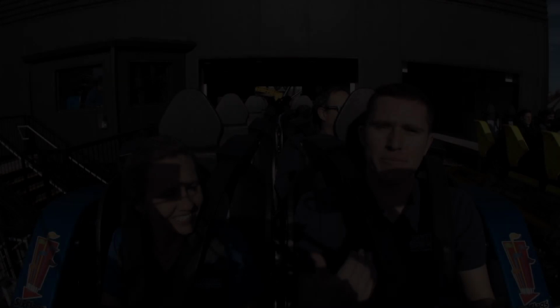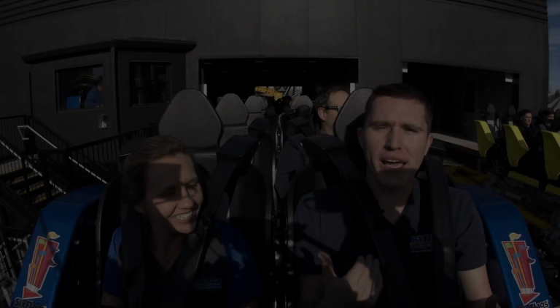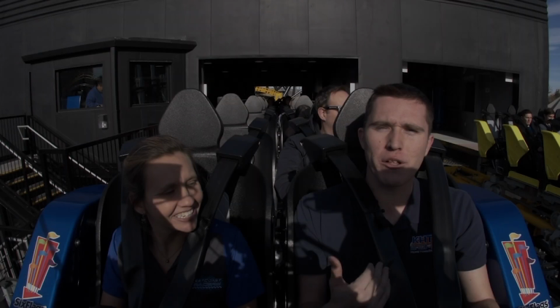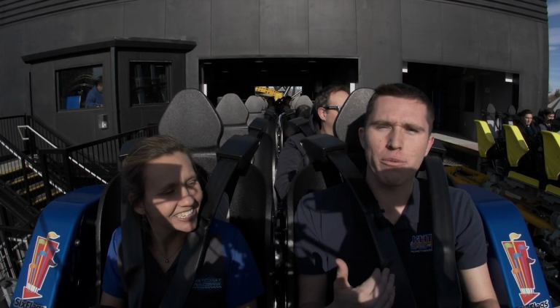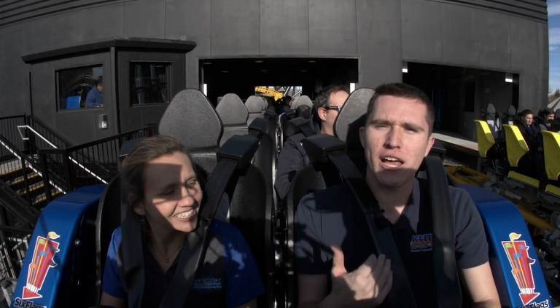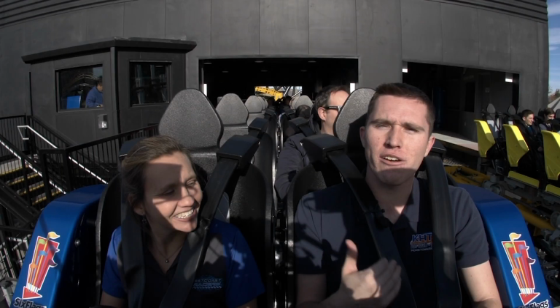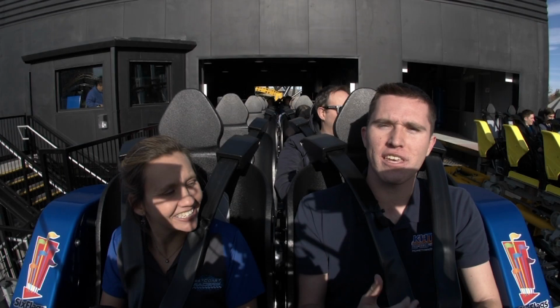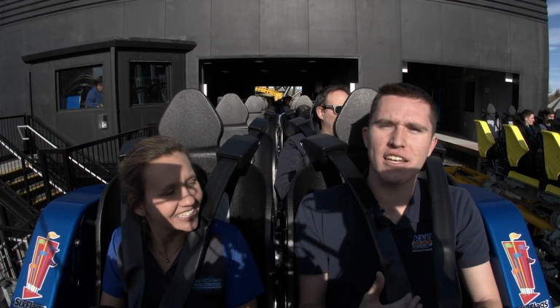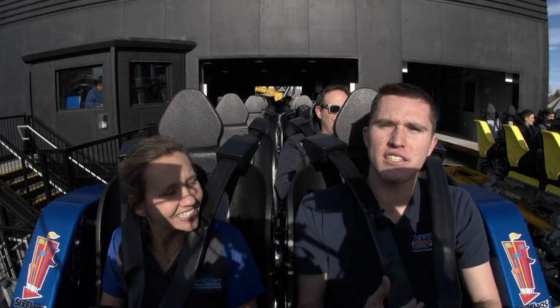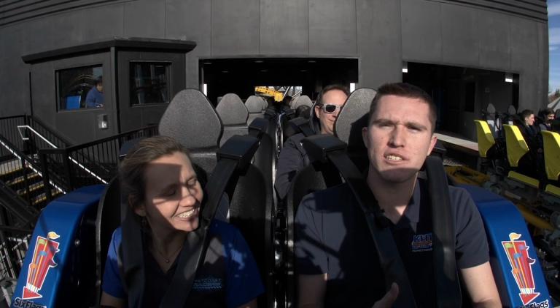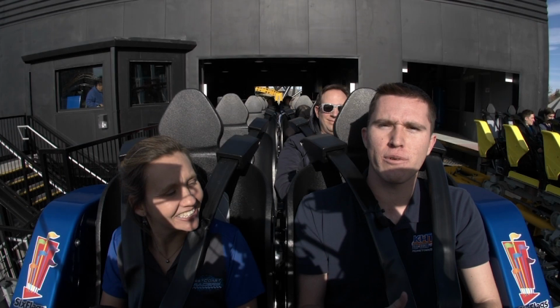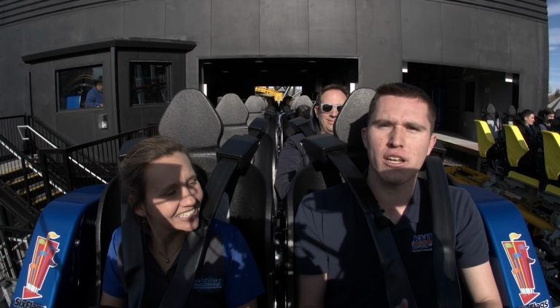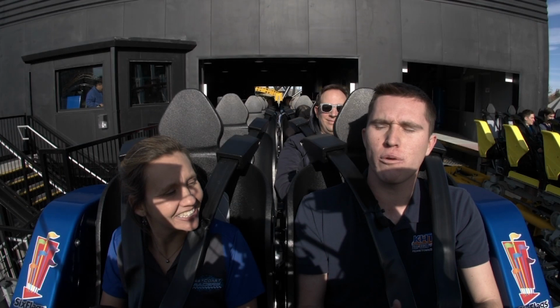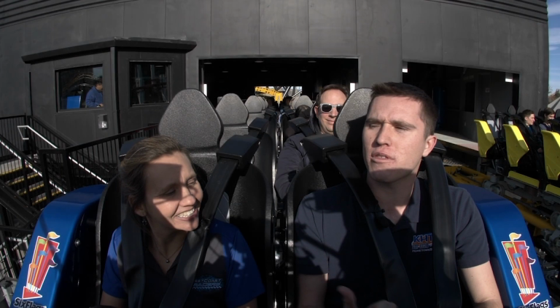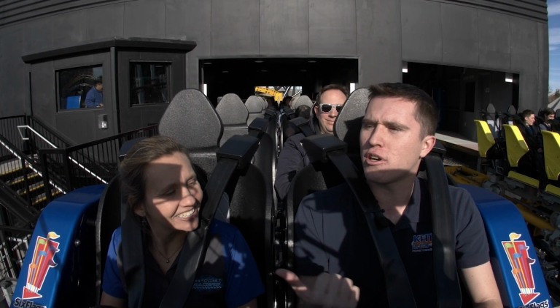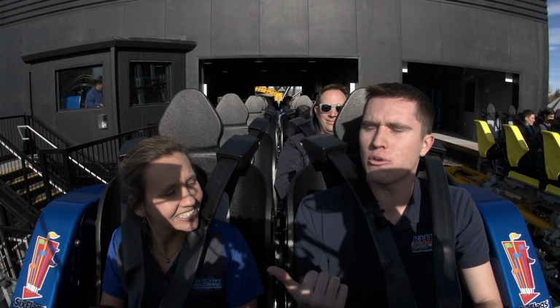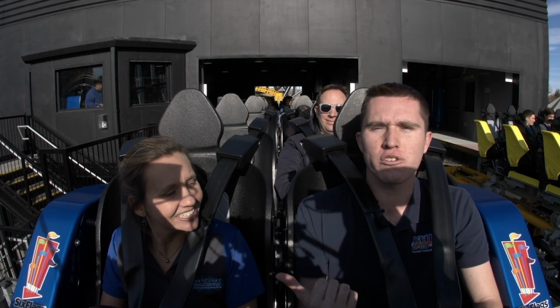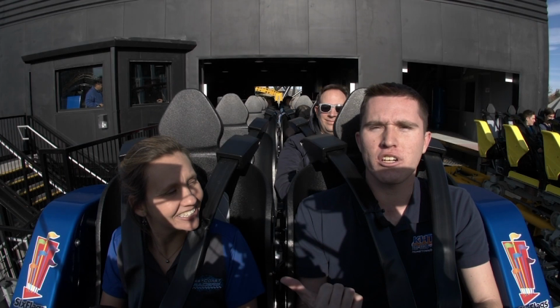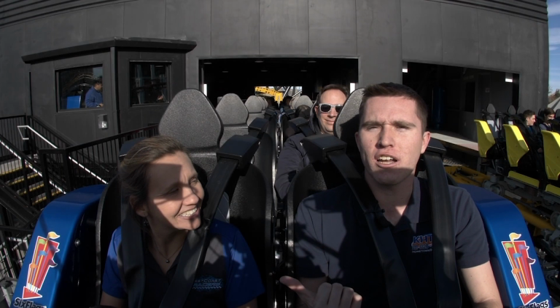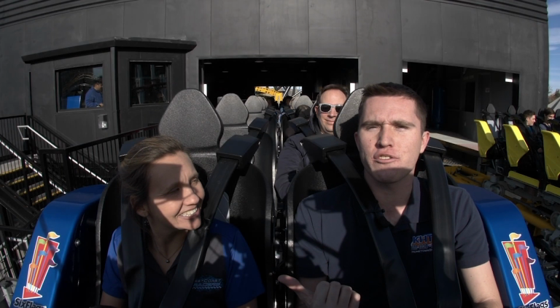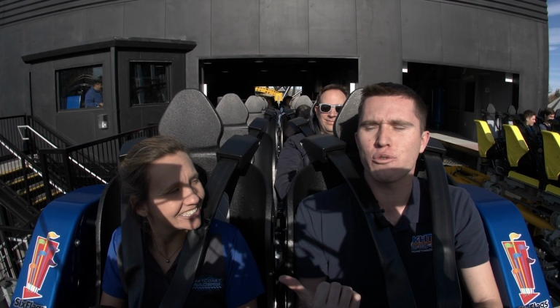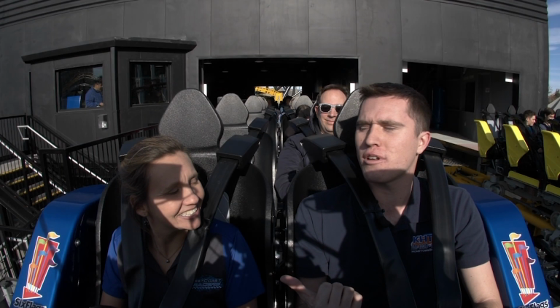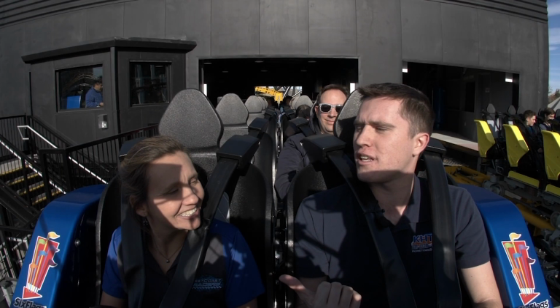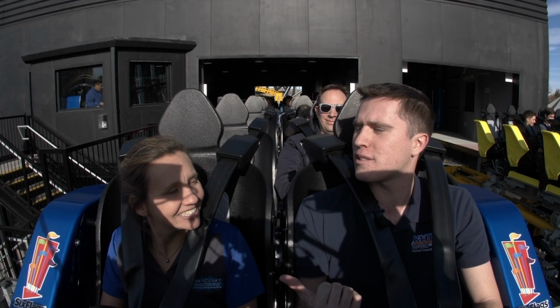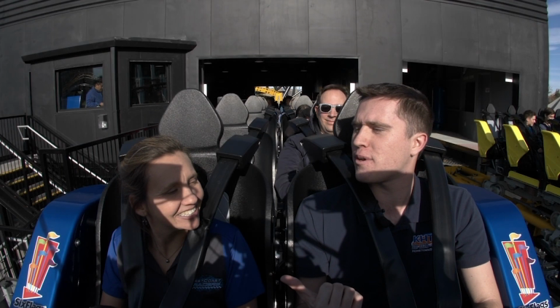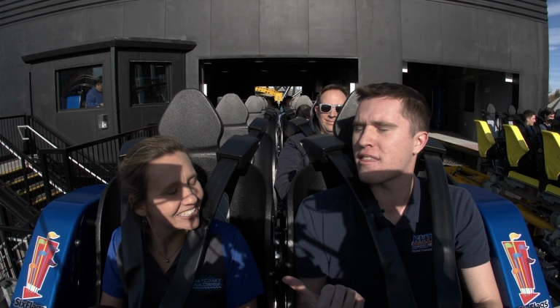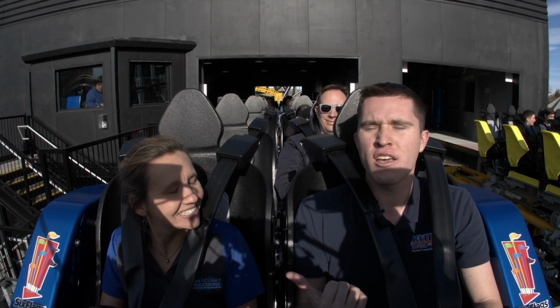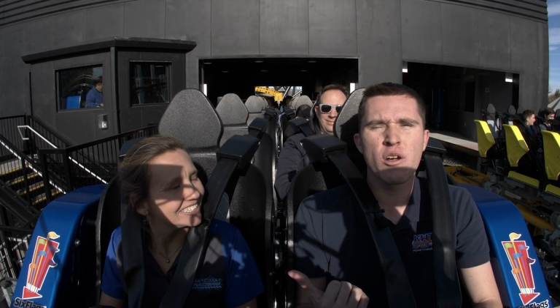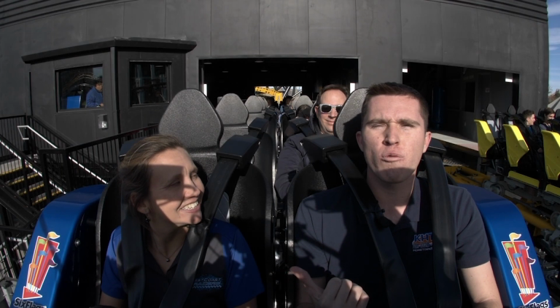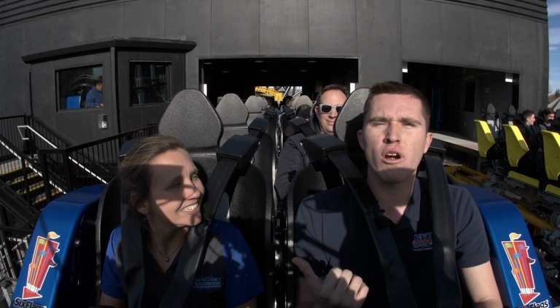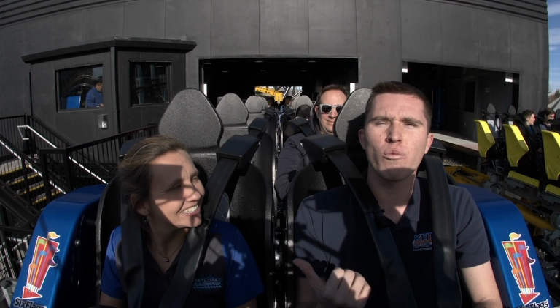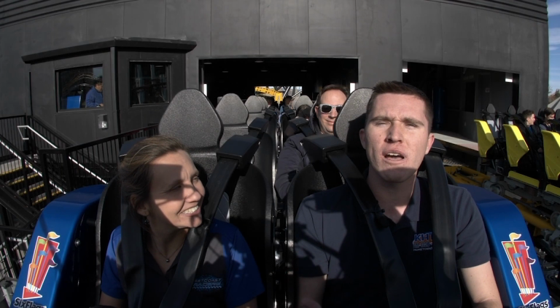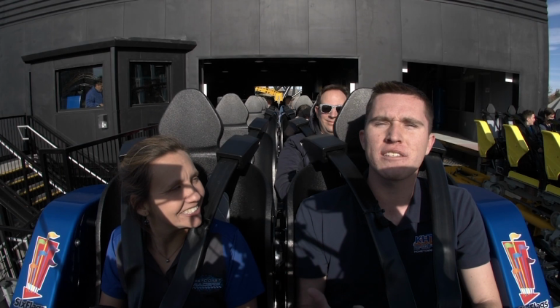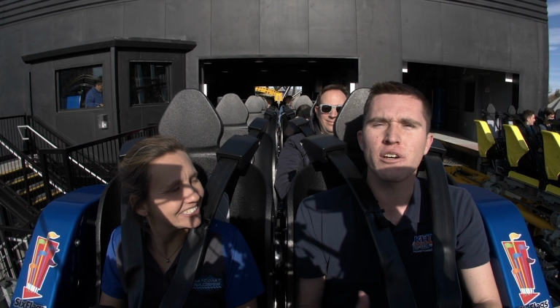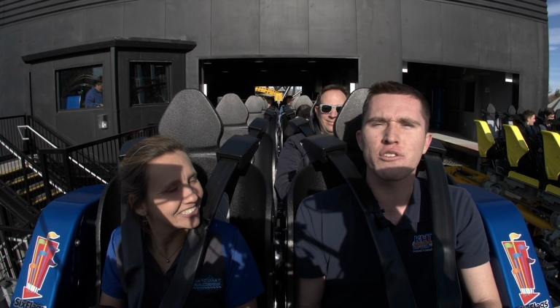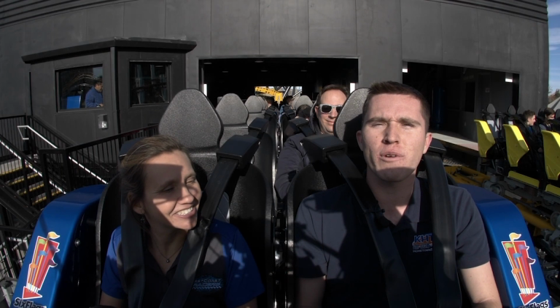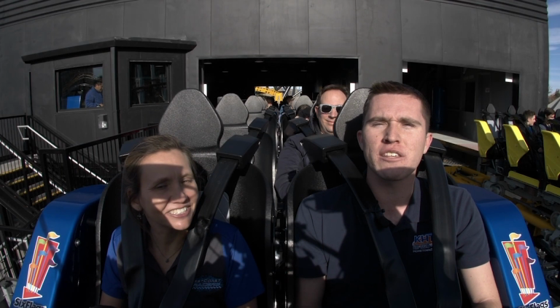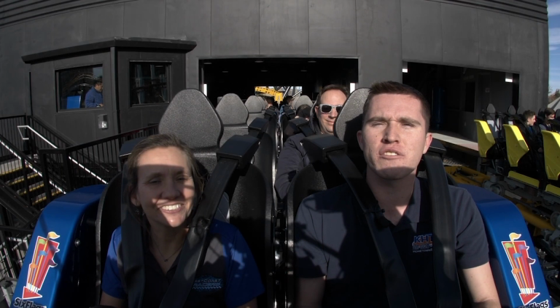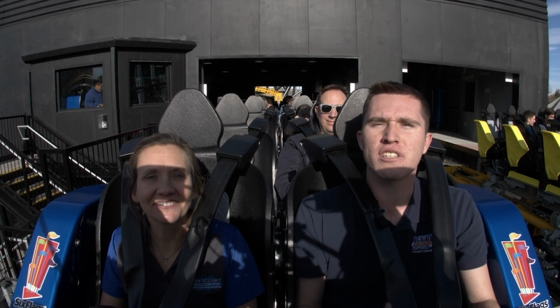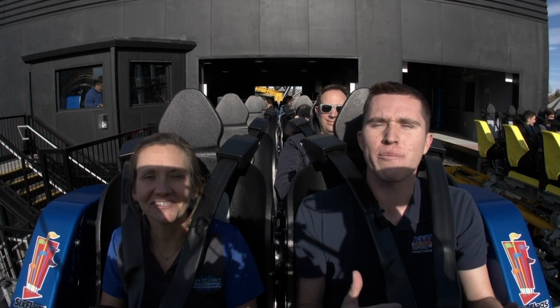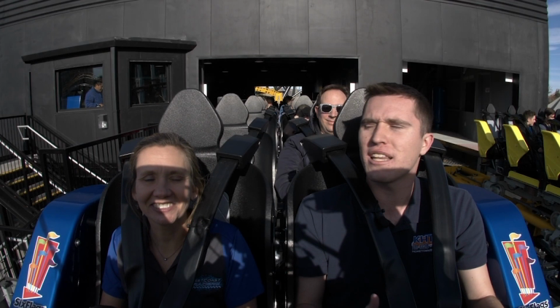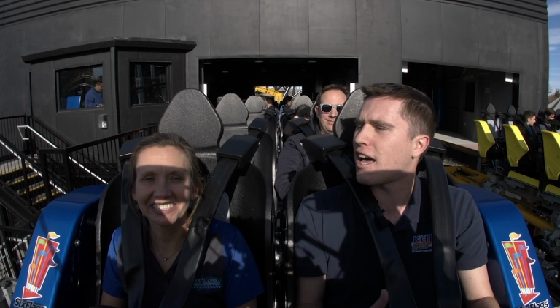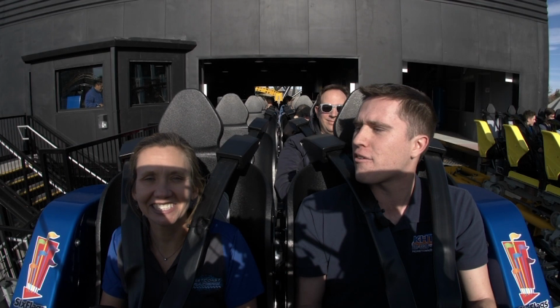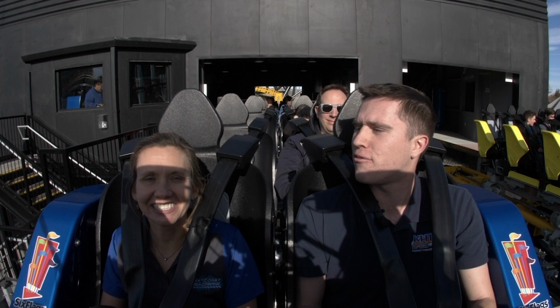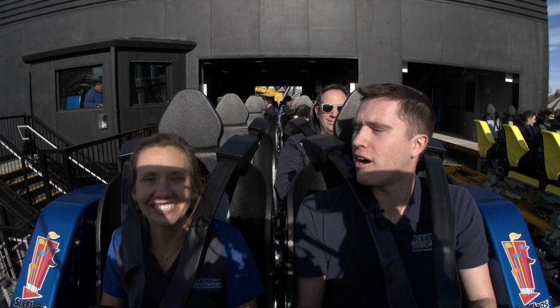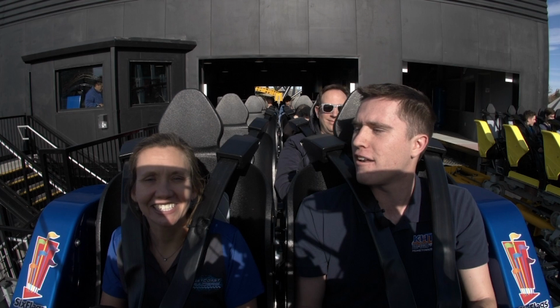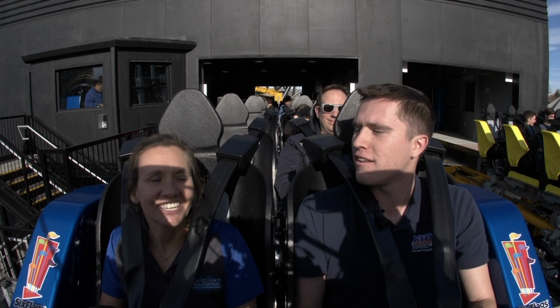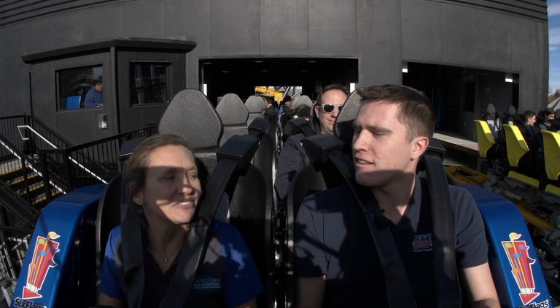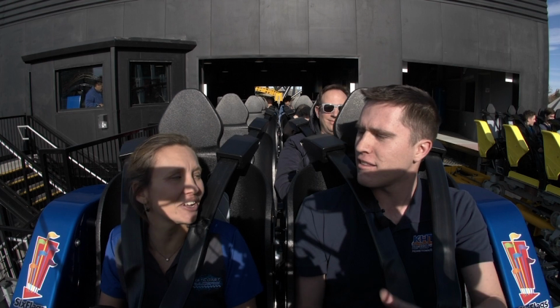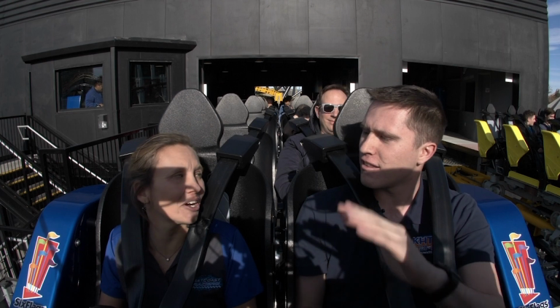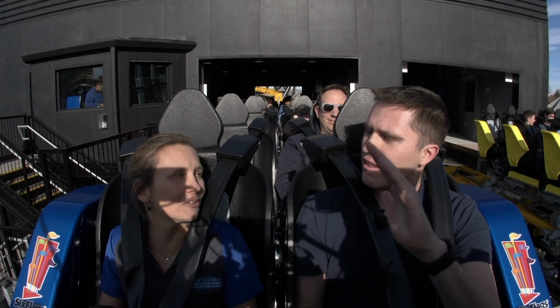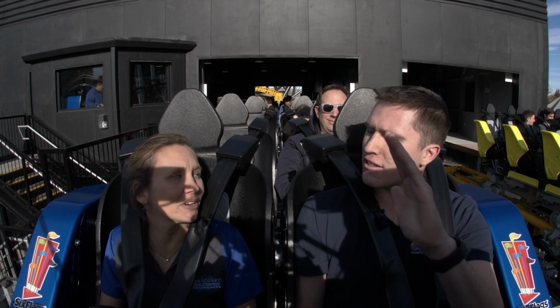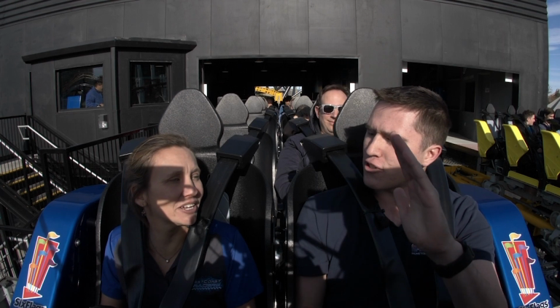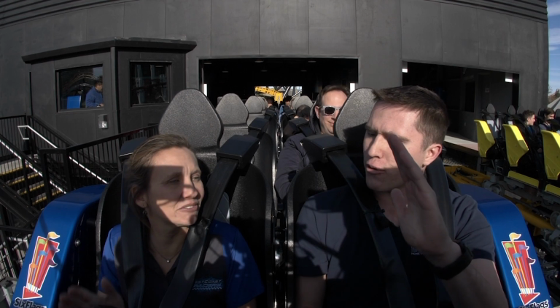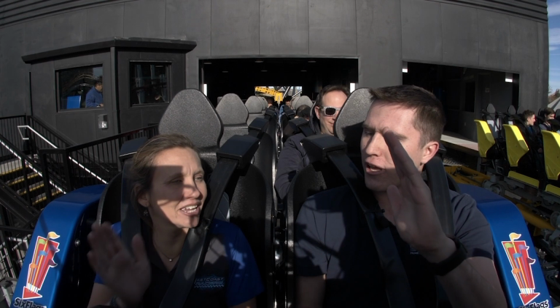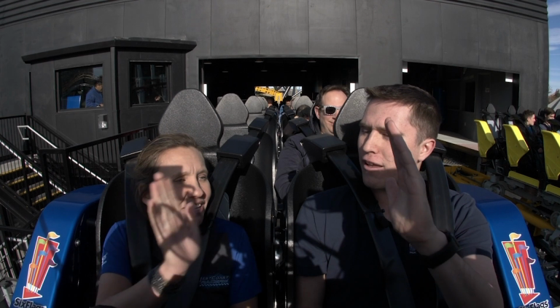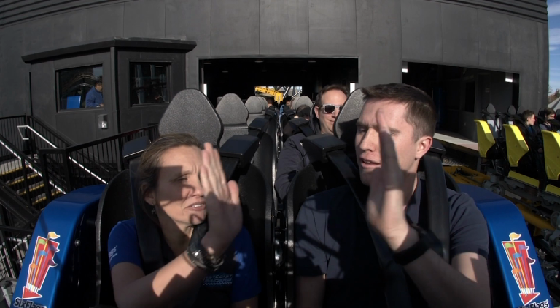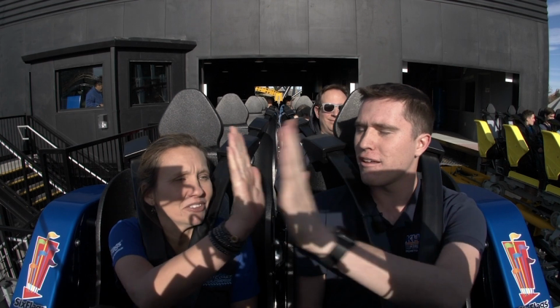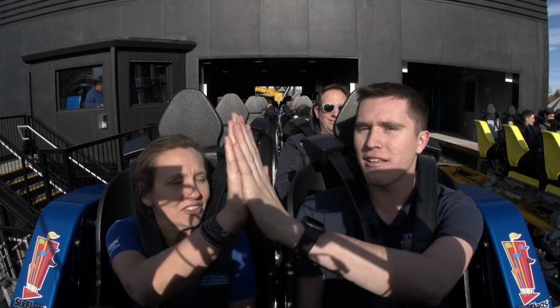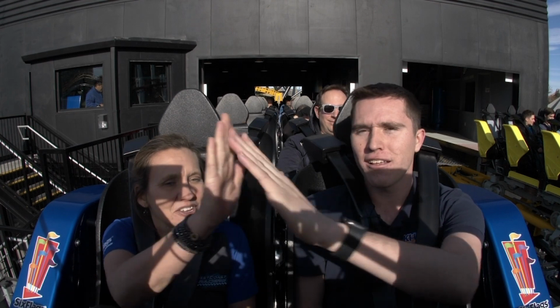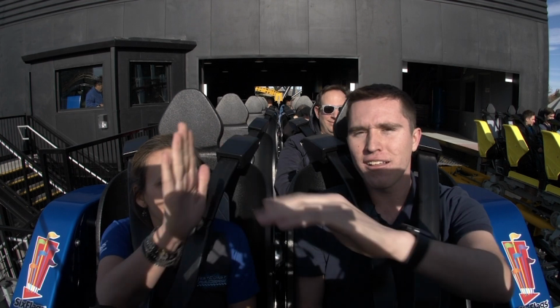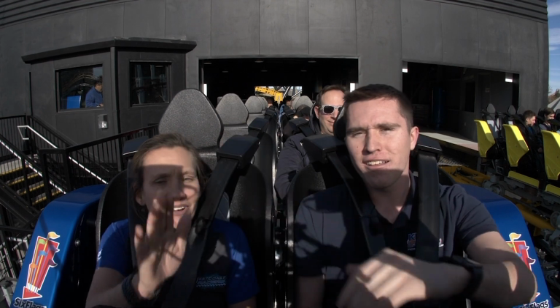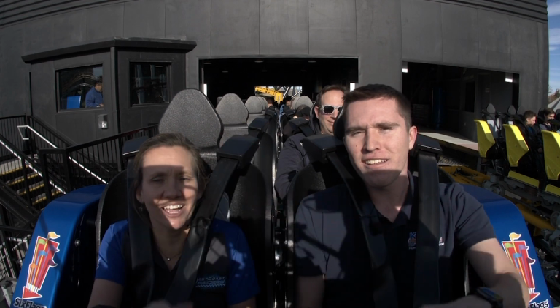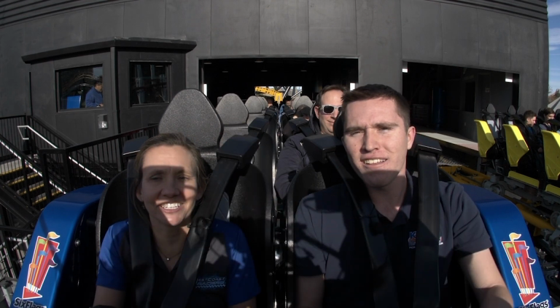This is Michael Brown, KGS Radio, with Coaster Connoisseur Elizabeth. We're on West Coast Racers. It's going to be a lot of fun. We are — we're getting ready to ride.